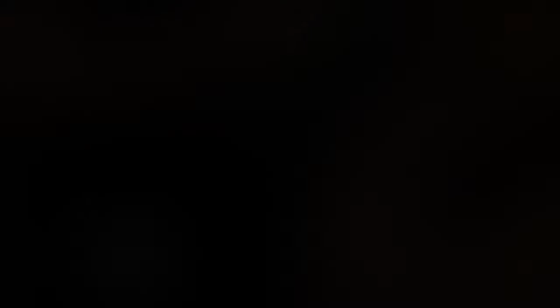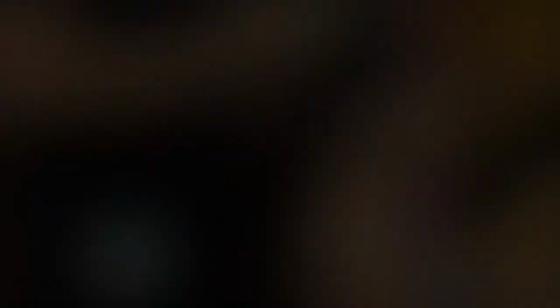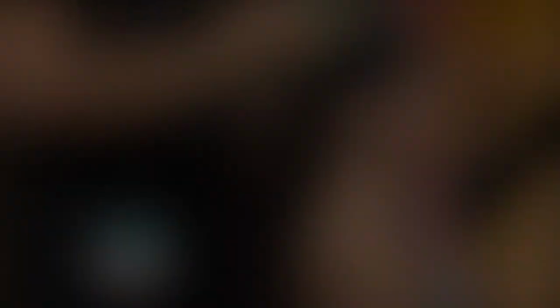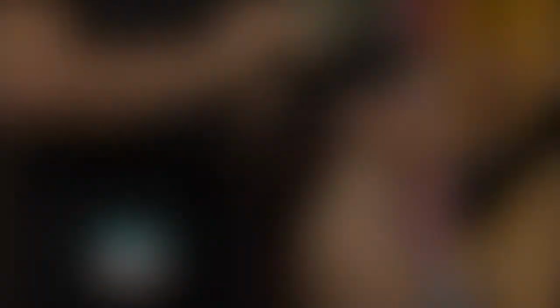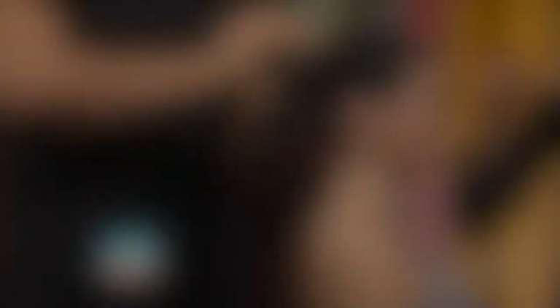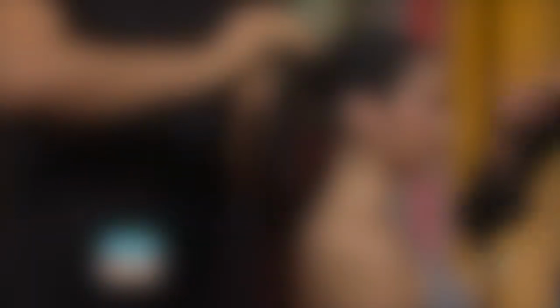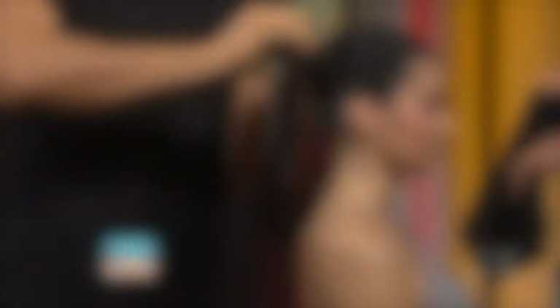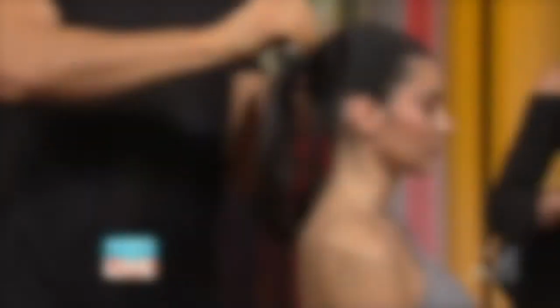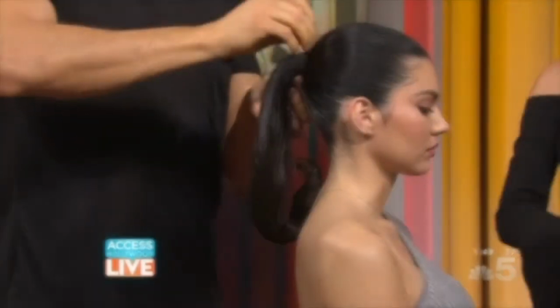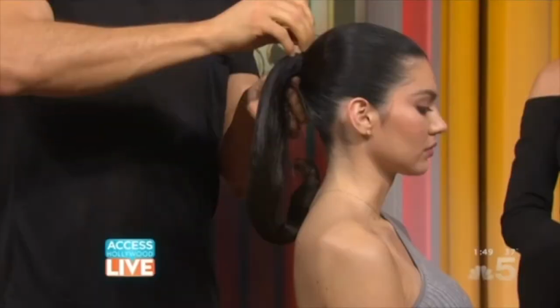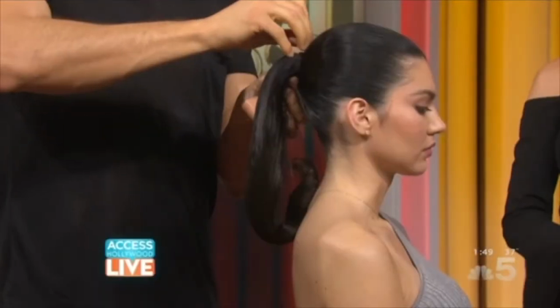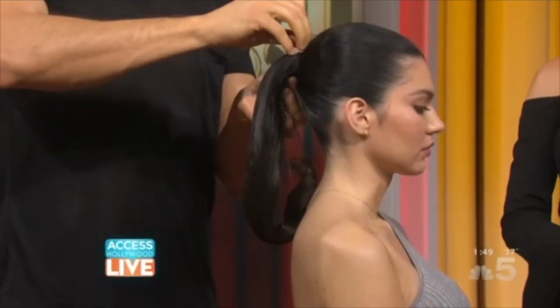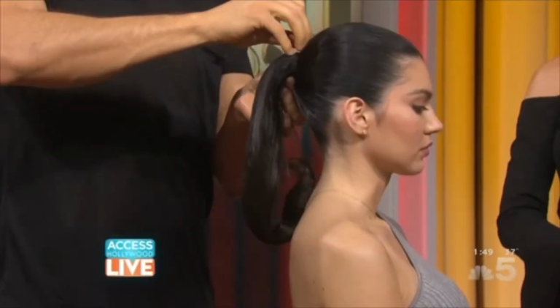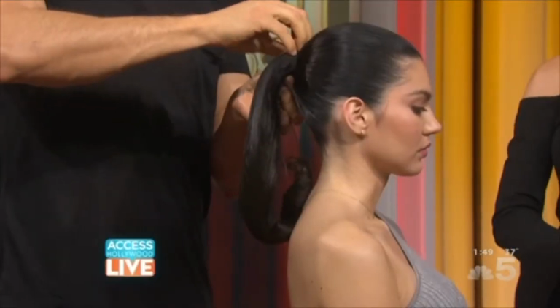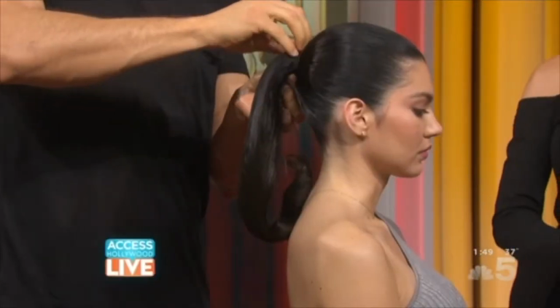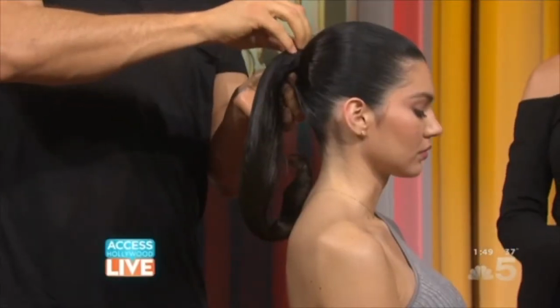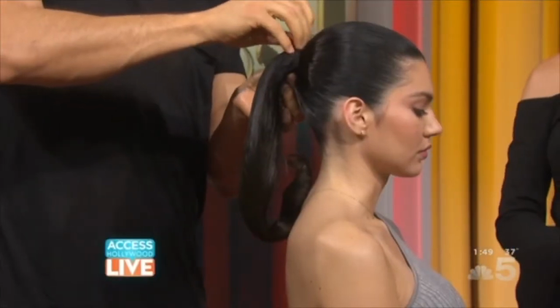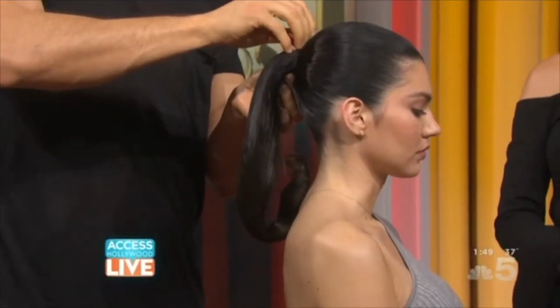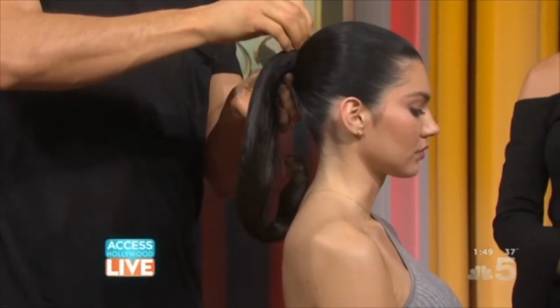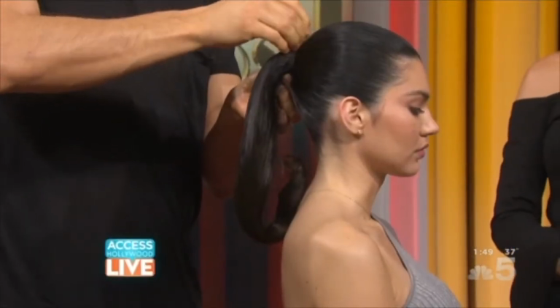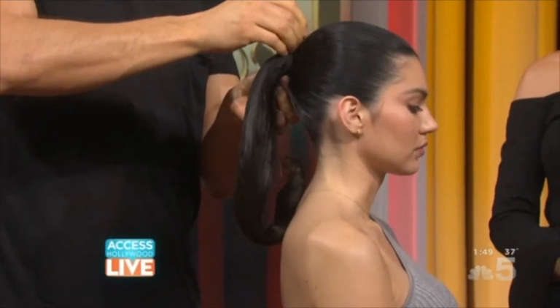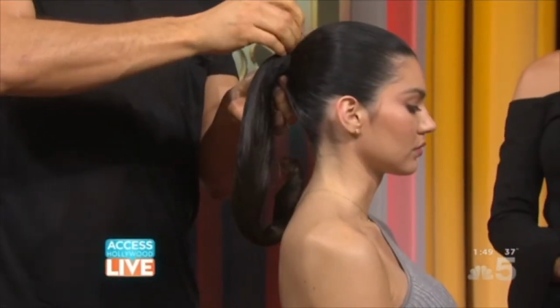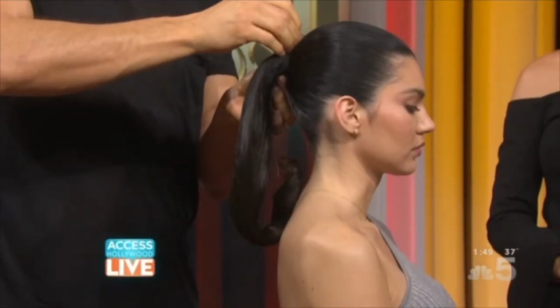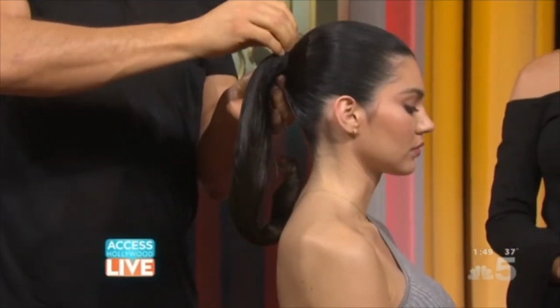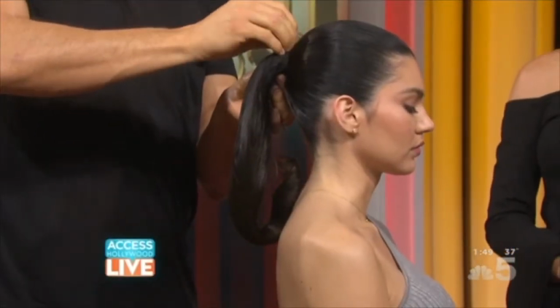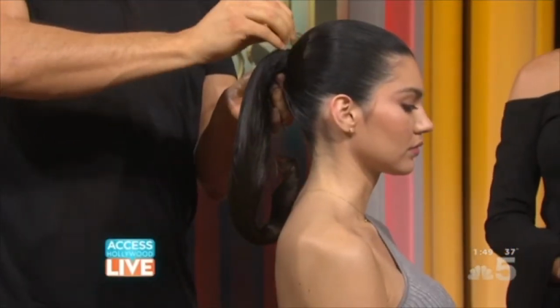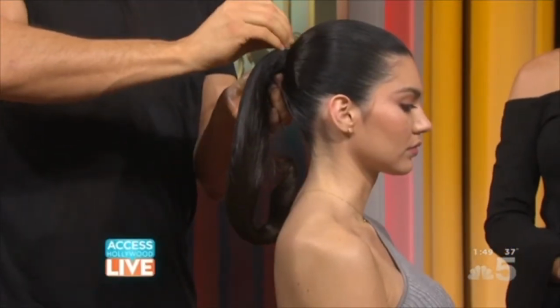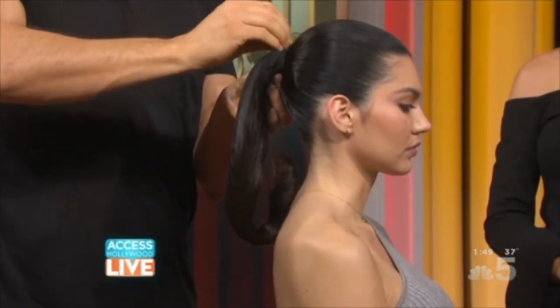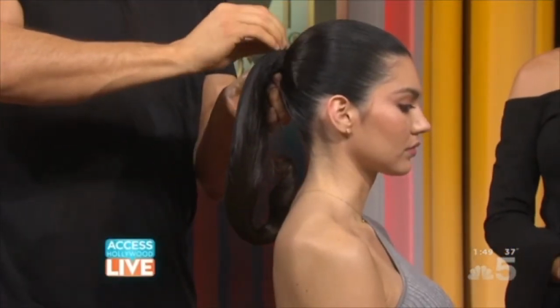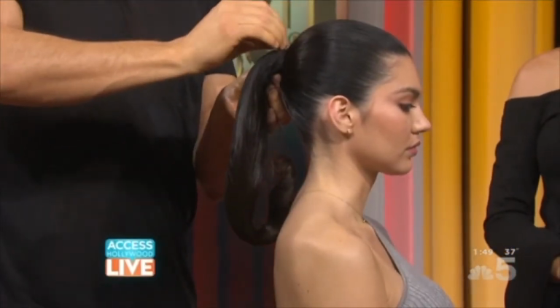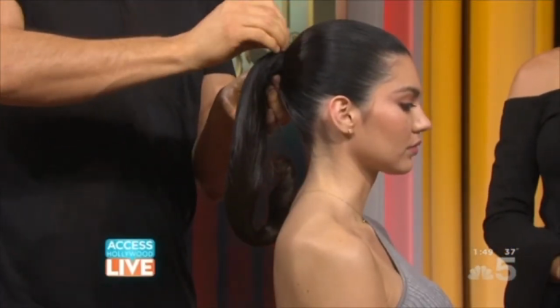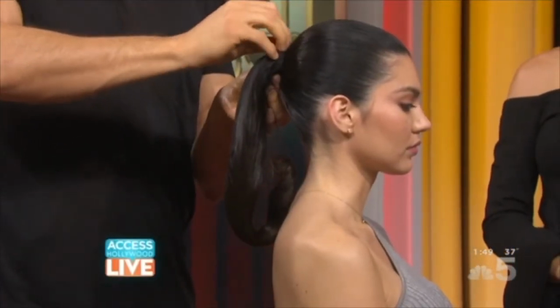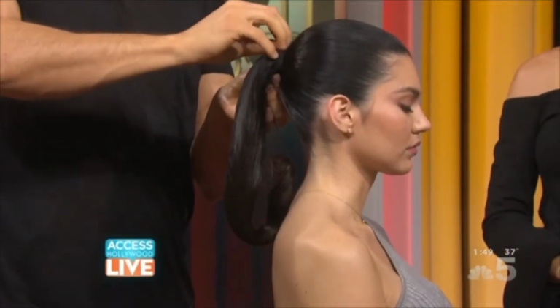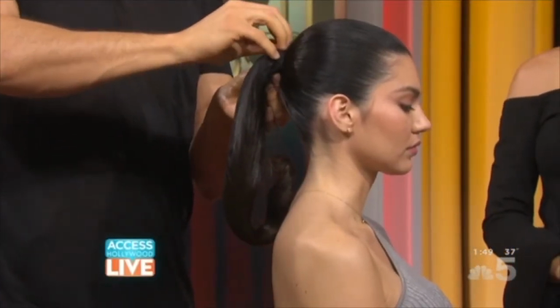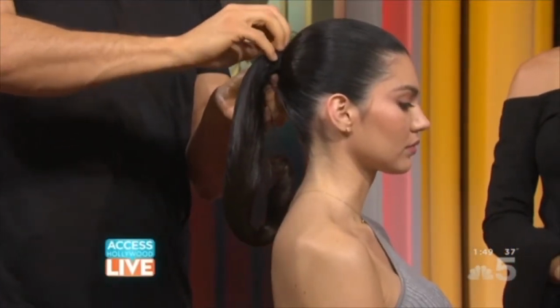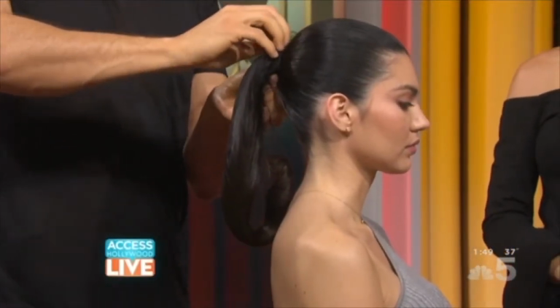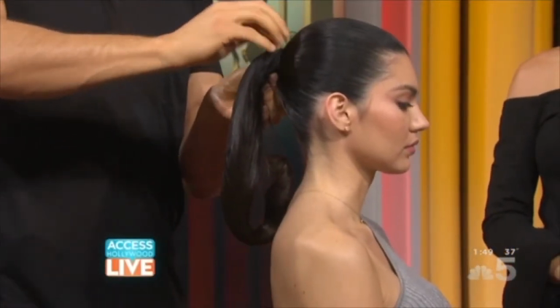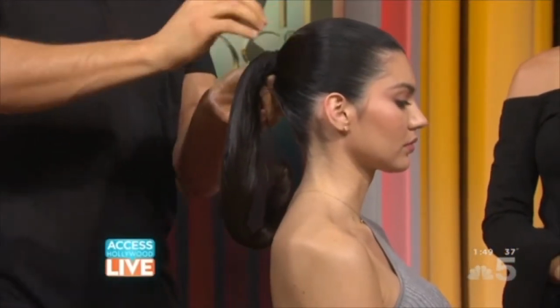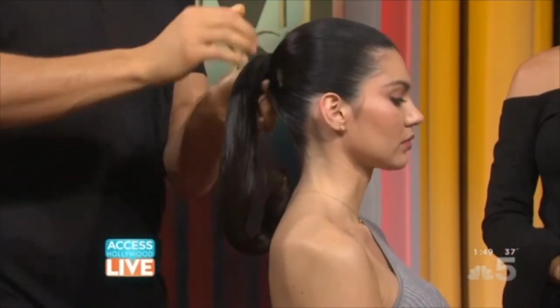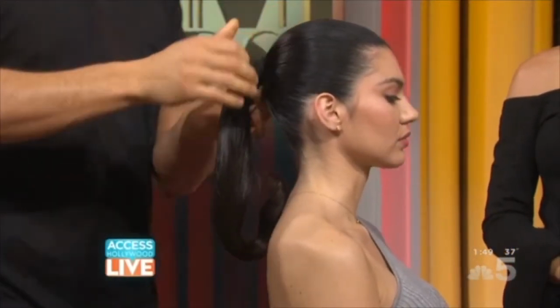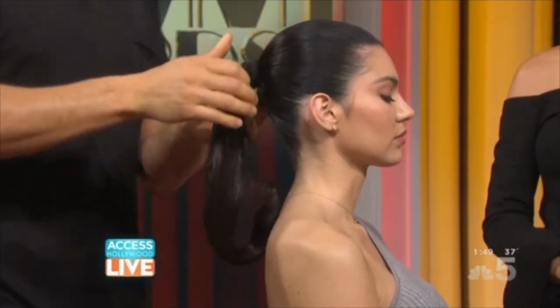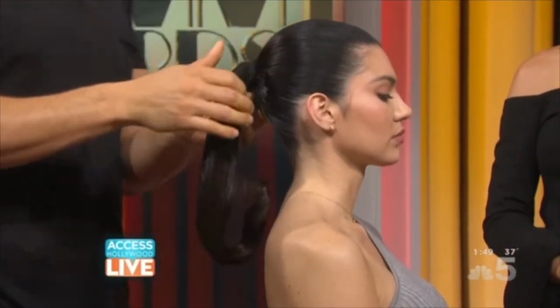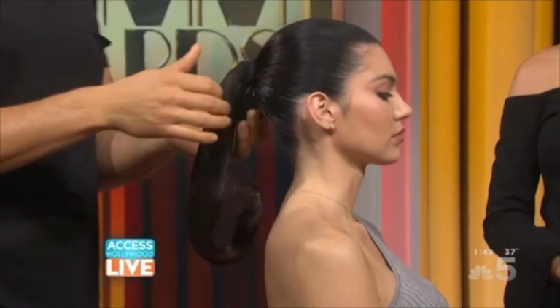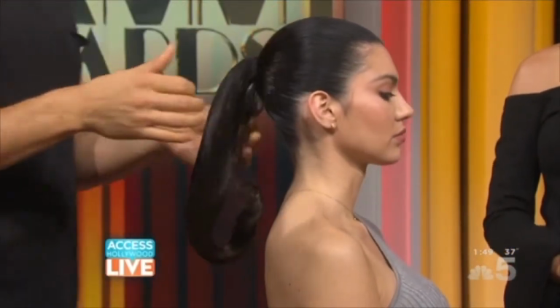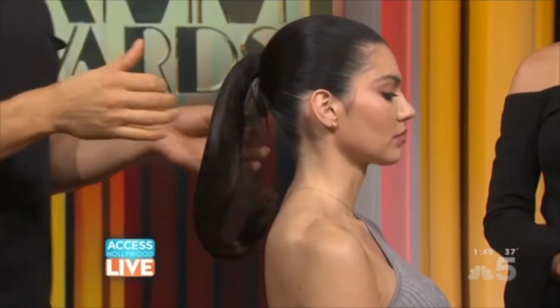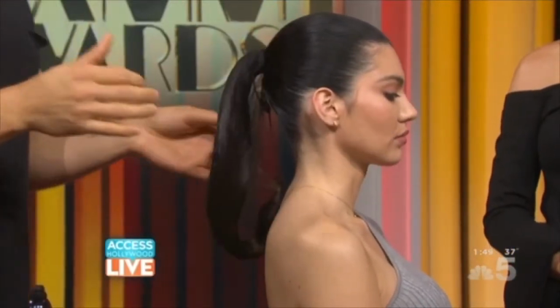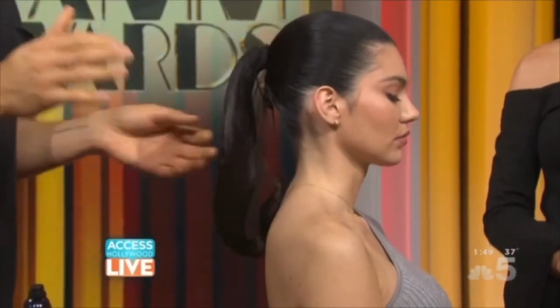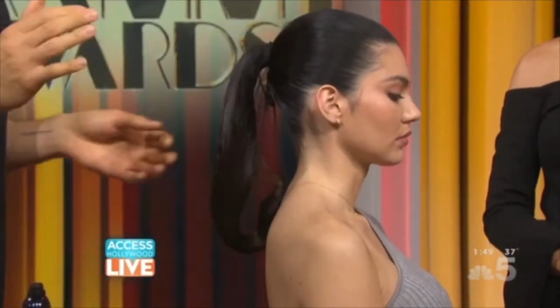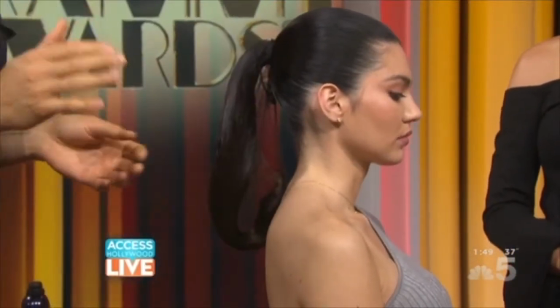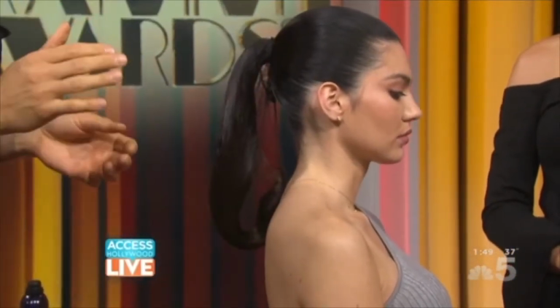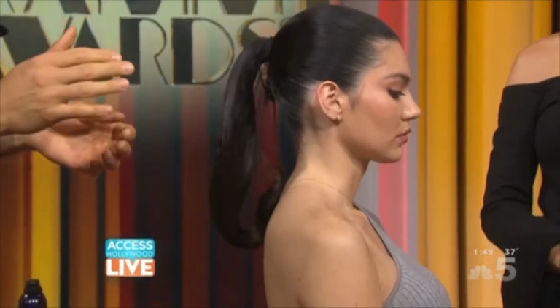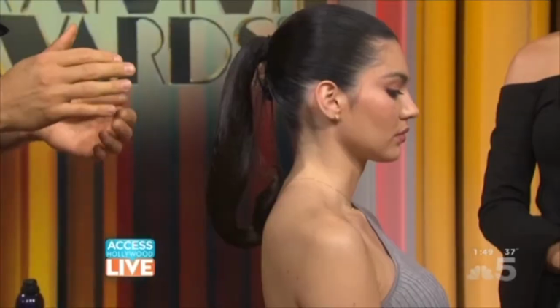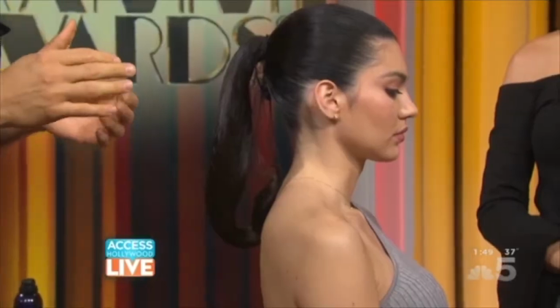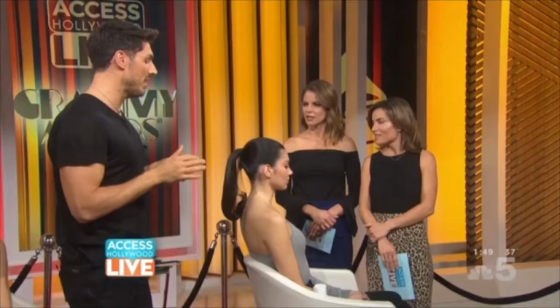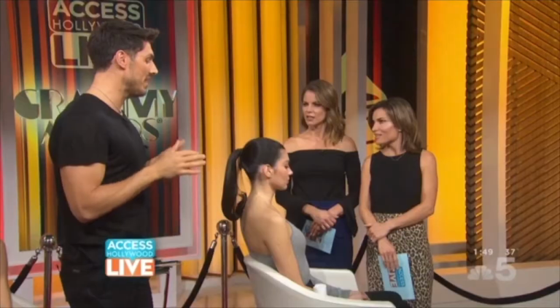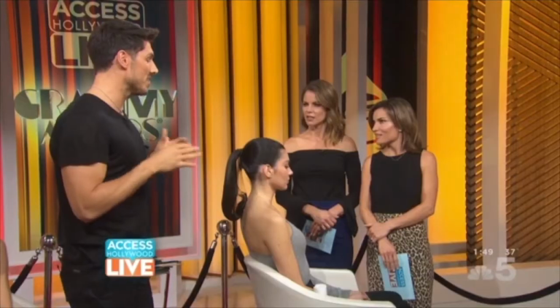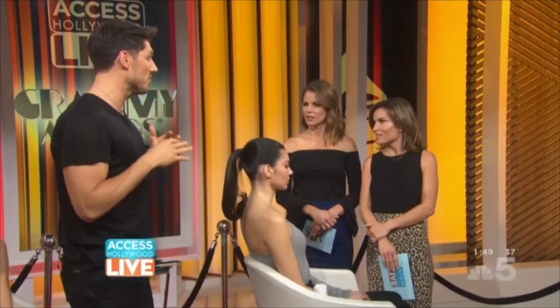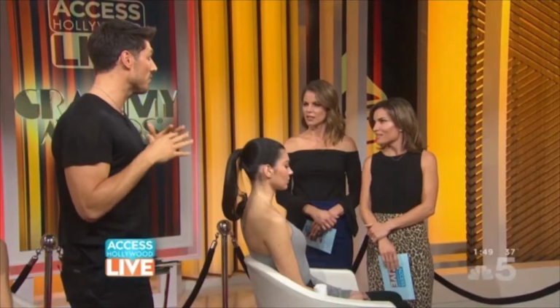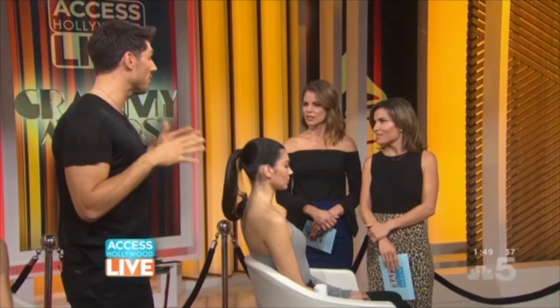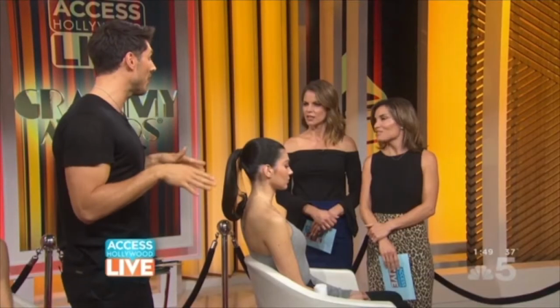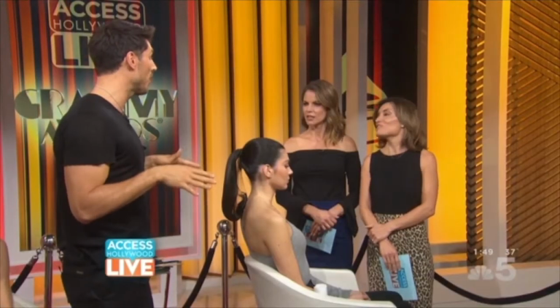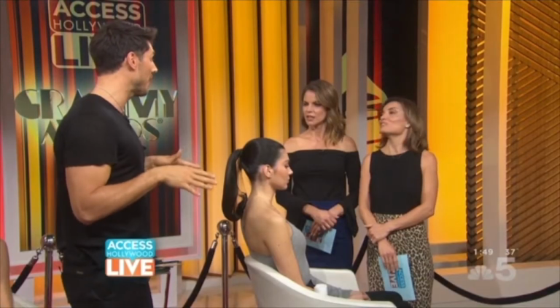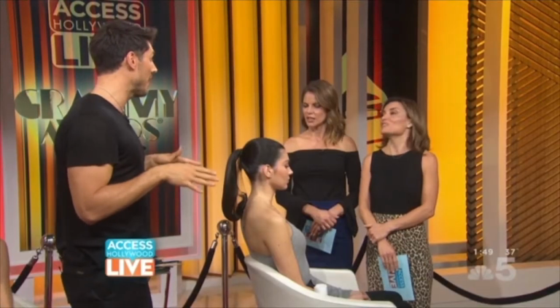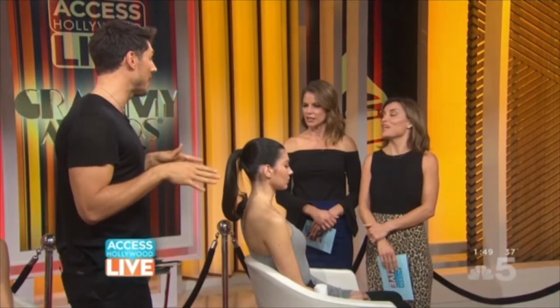The hair net, honestly, is a secret behind so many of the red carpet looks, because the worst thing you can see on the red carpet is those flyaway hairs.